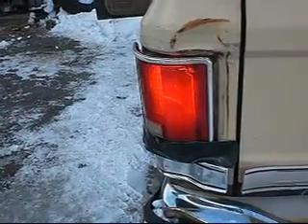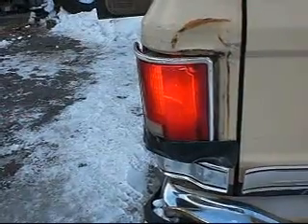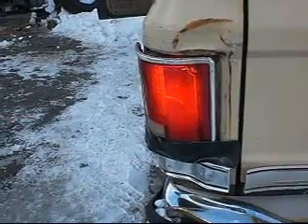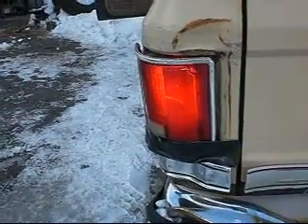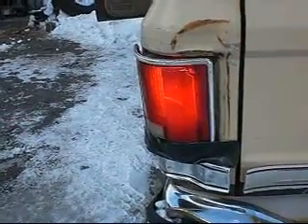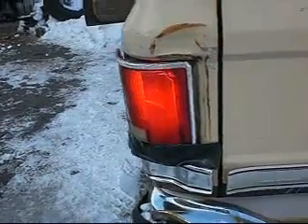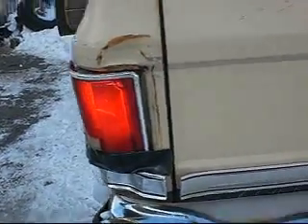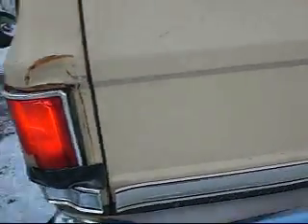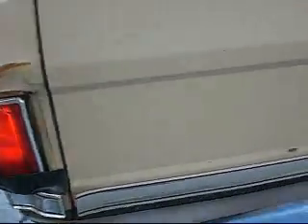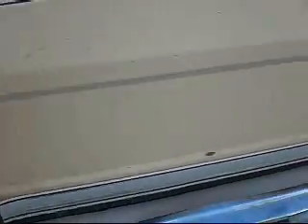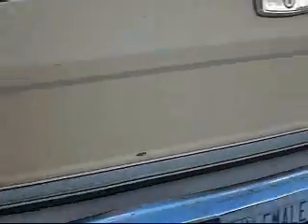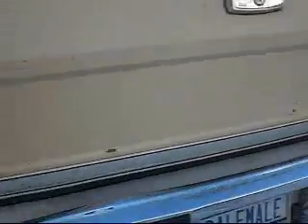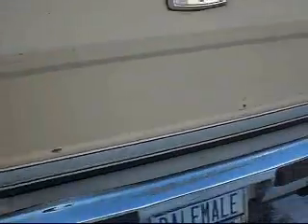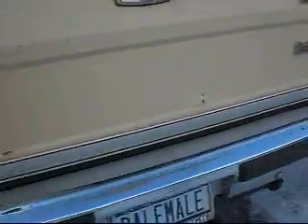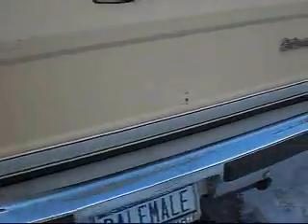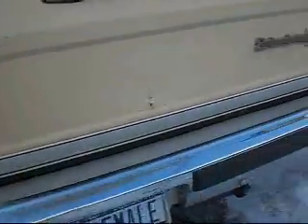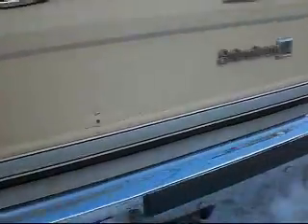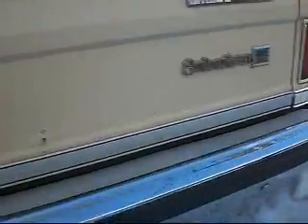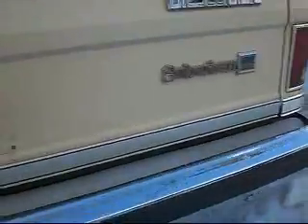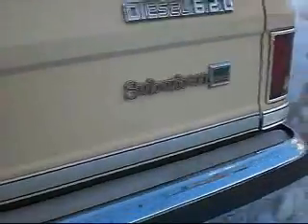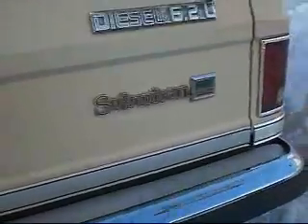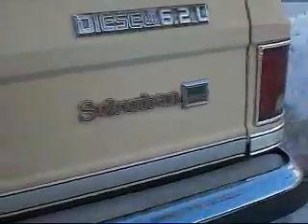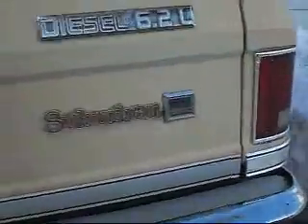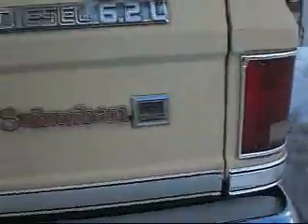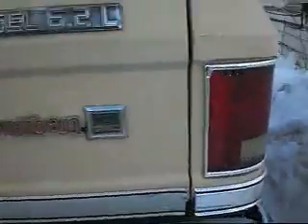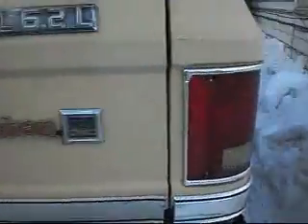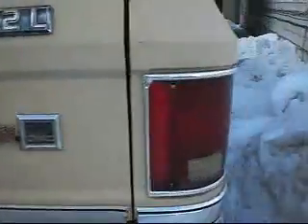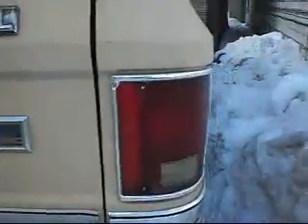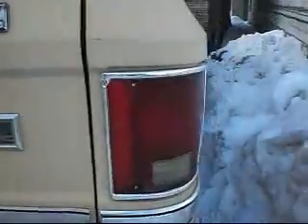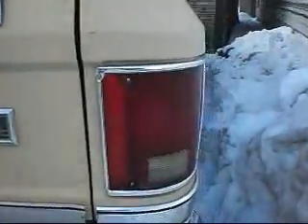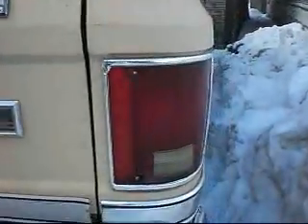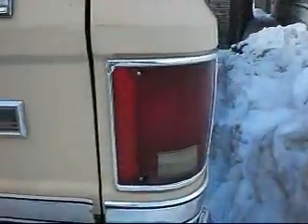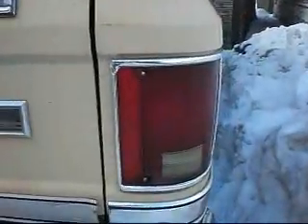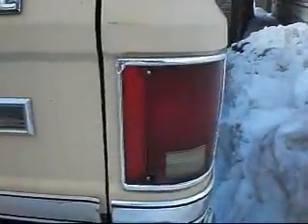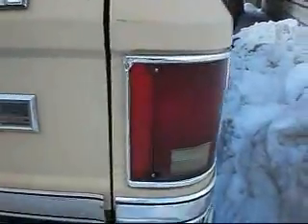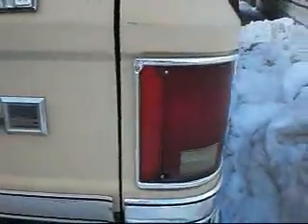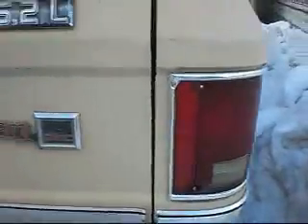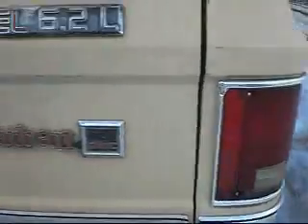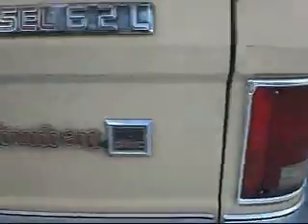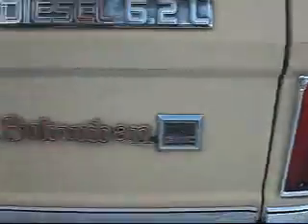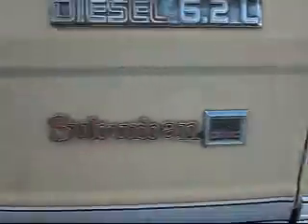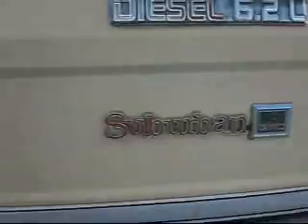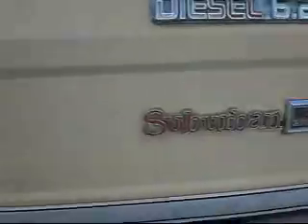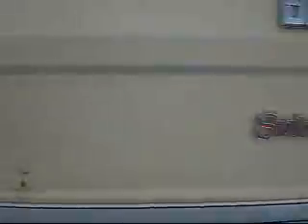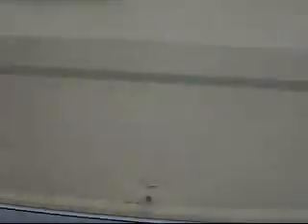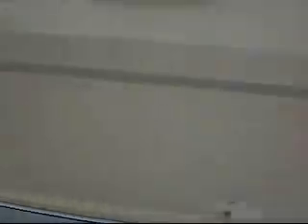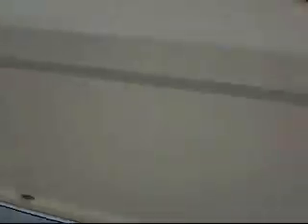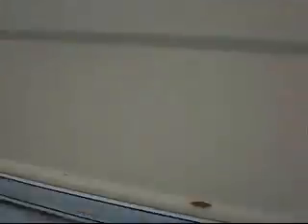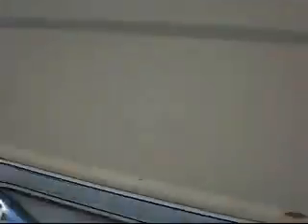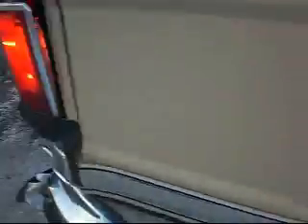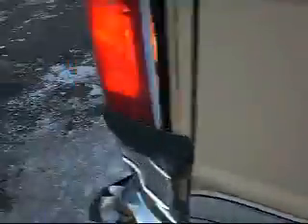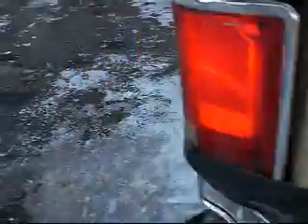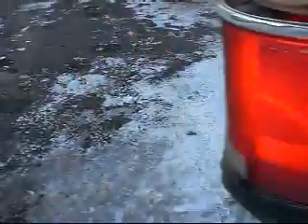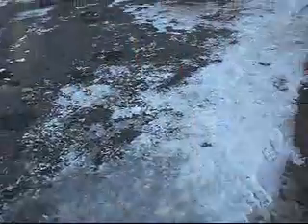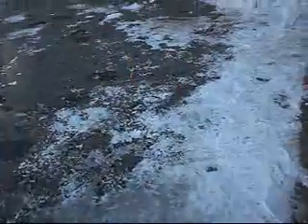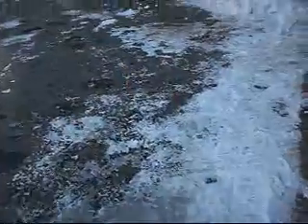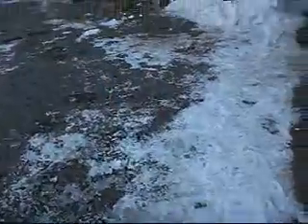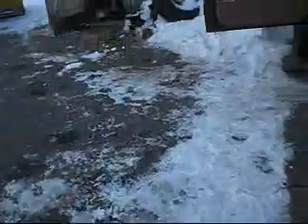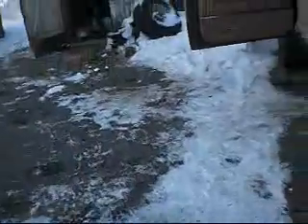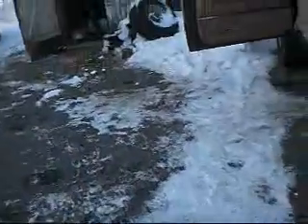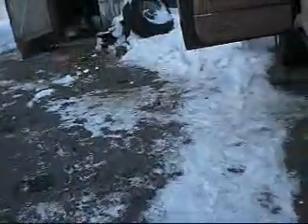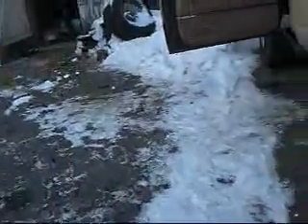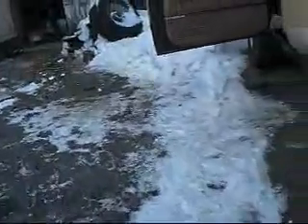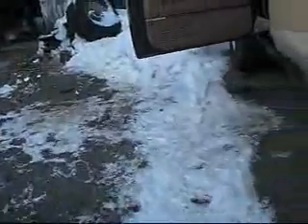One stoplight, no stoplight, no turn signal — oh boy.